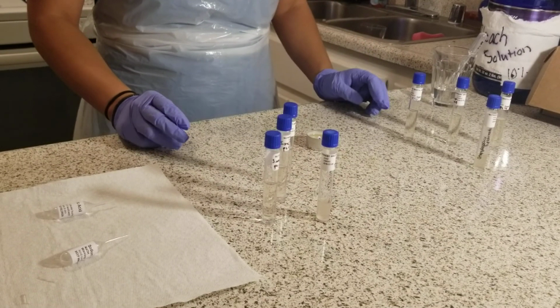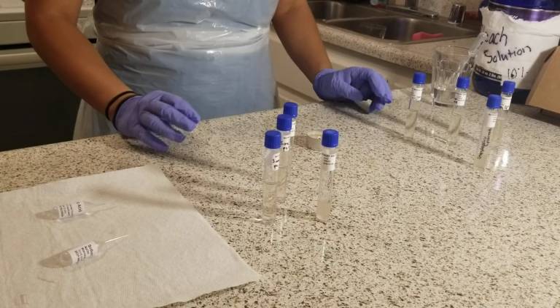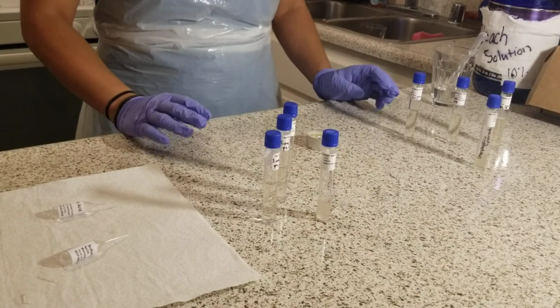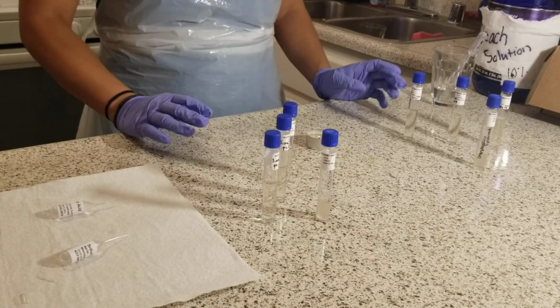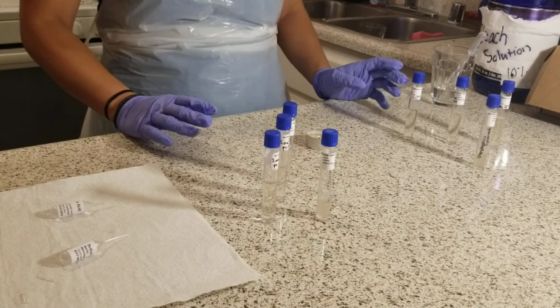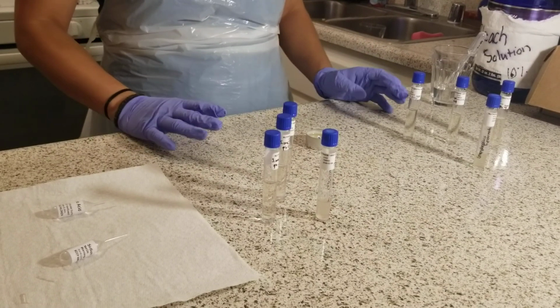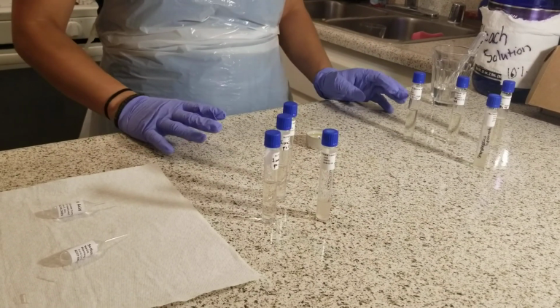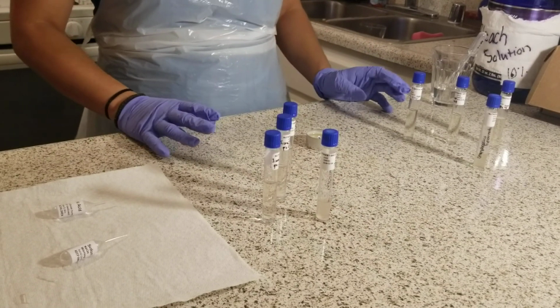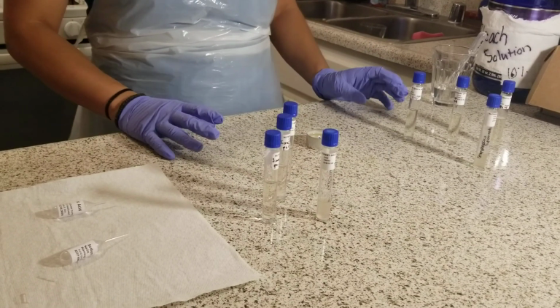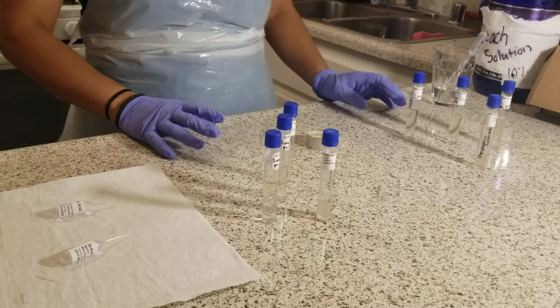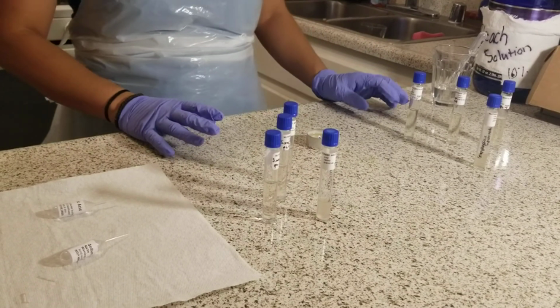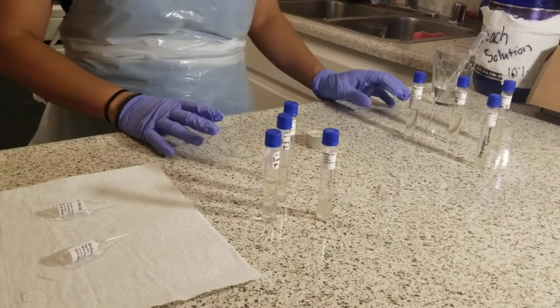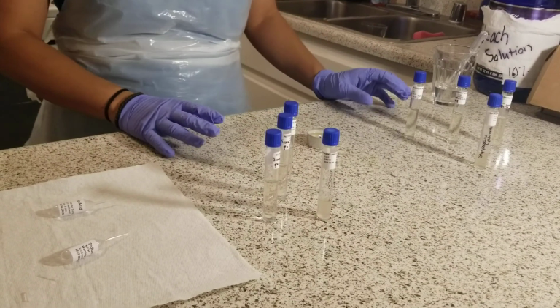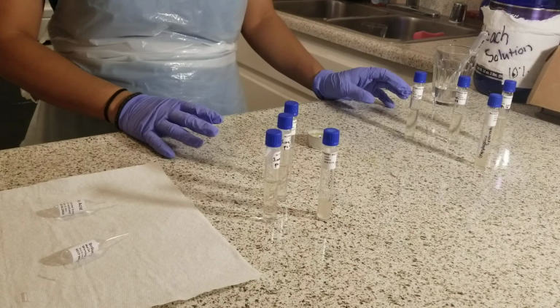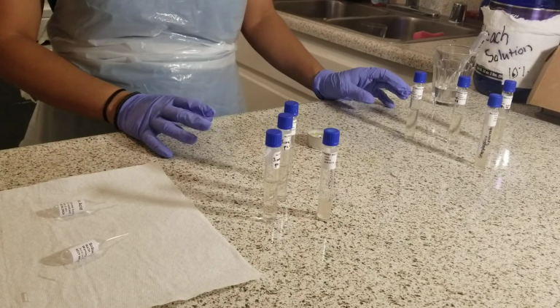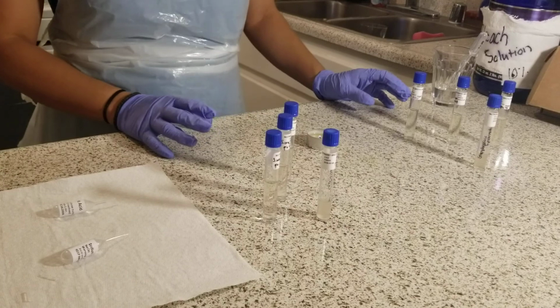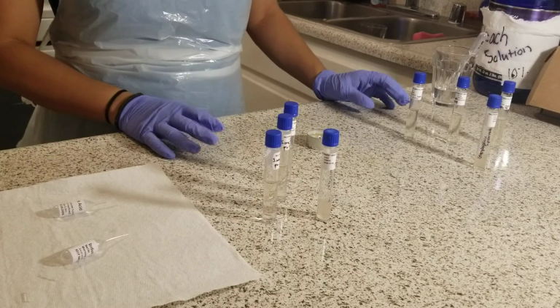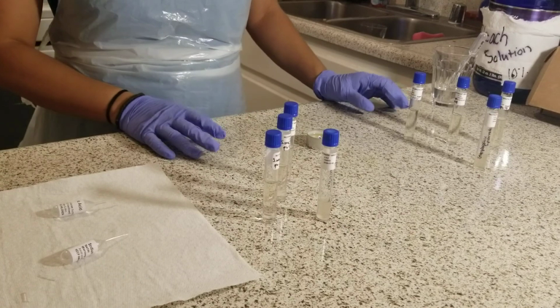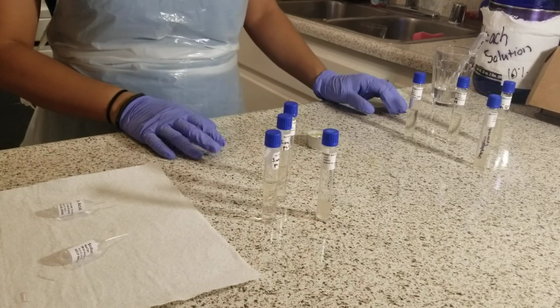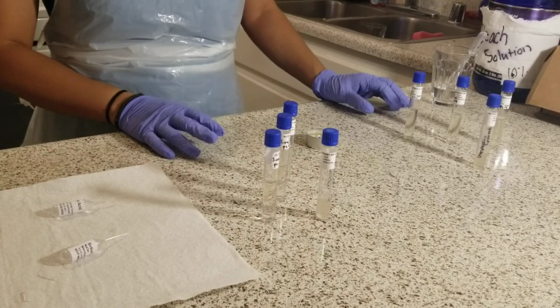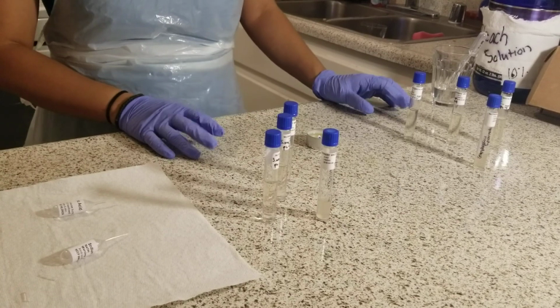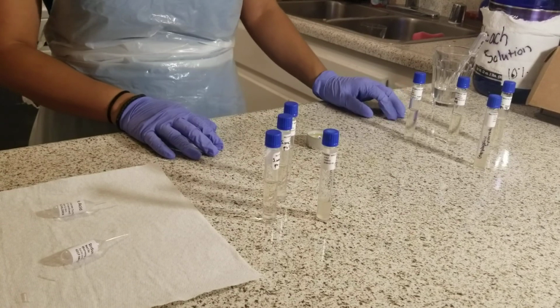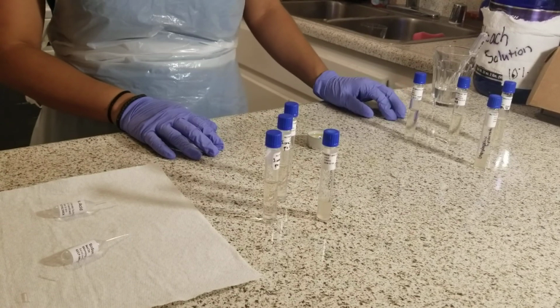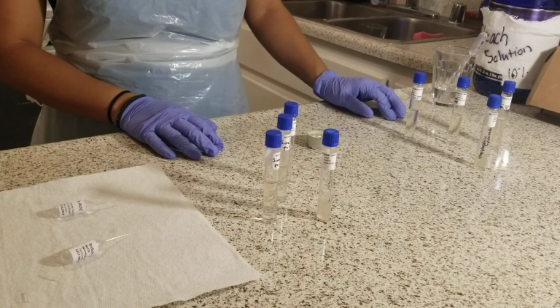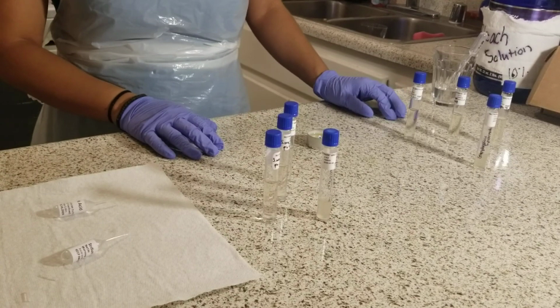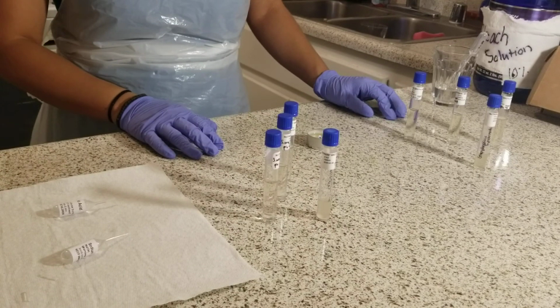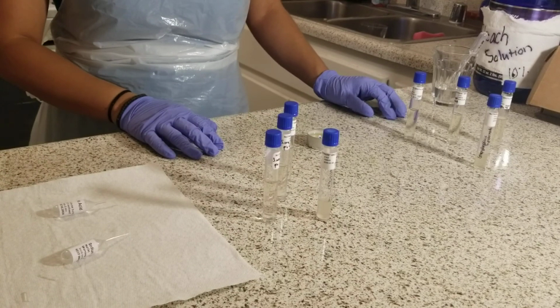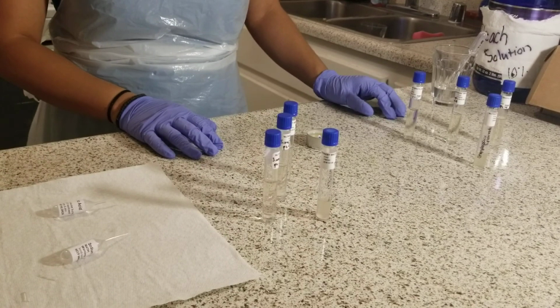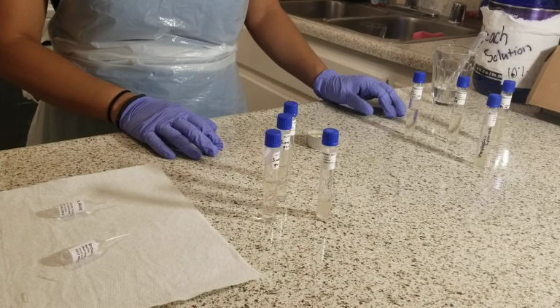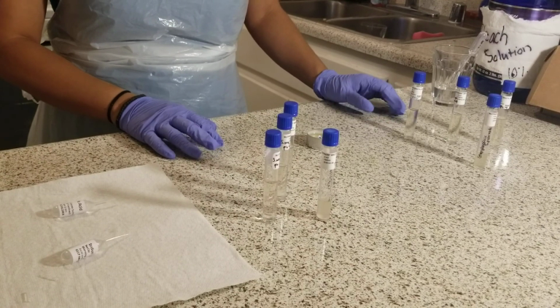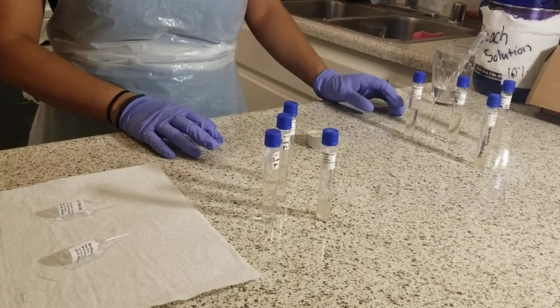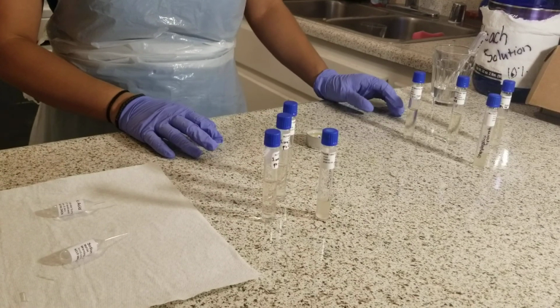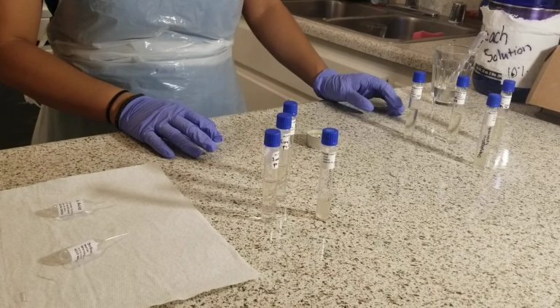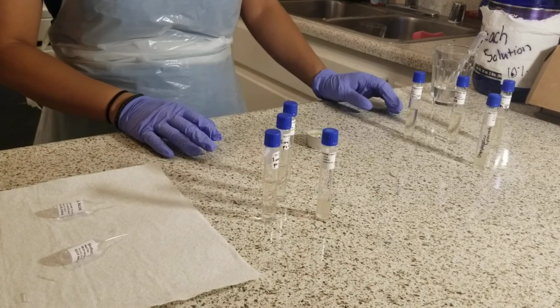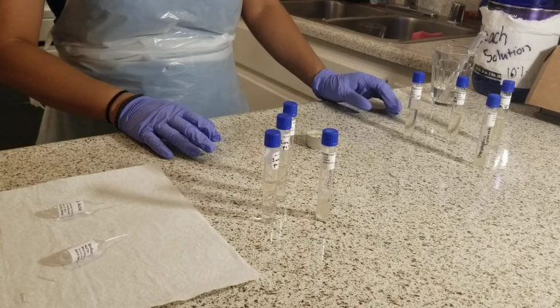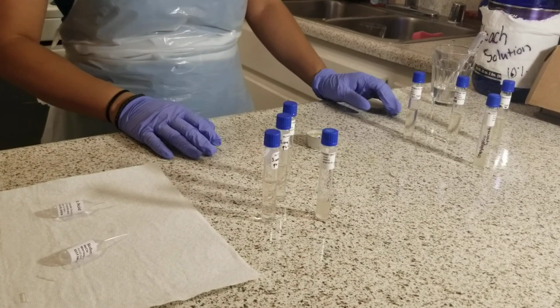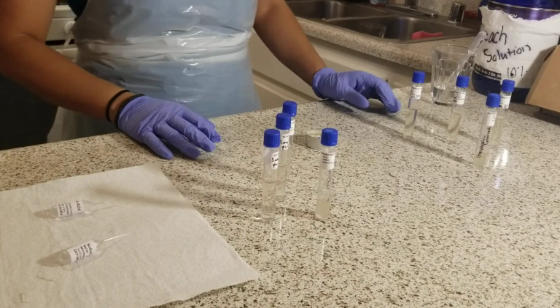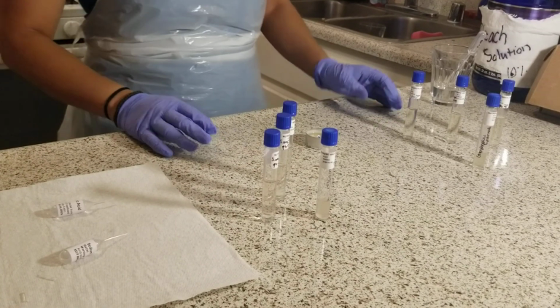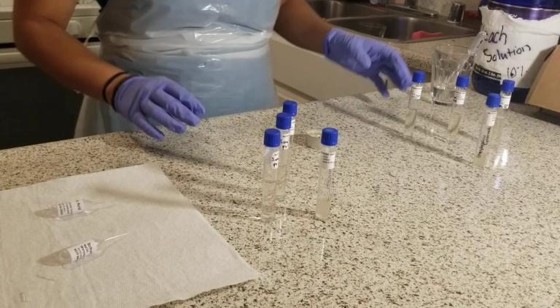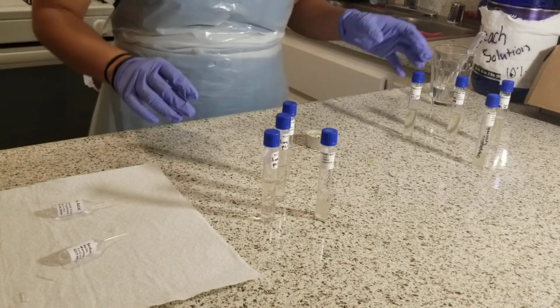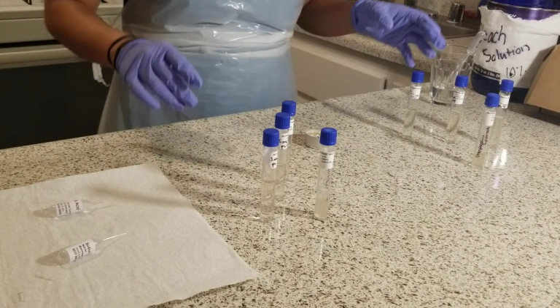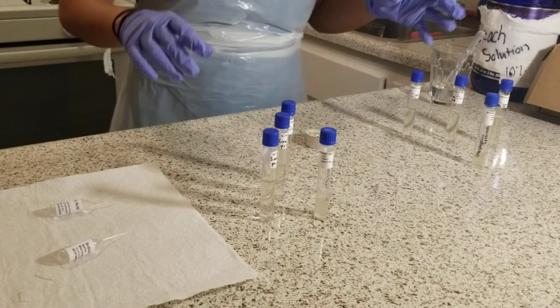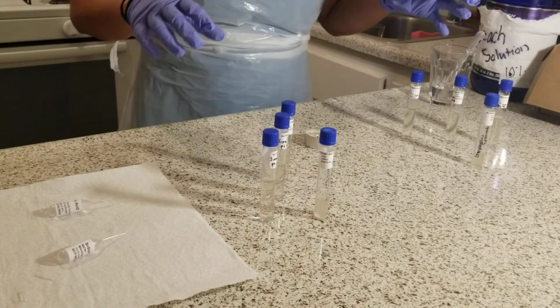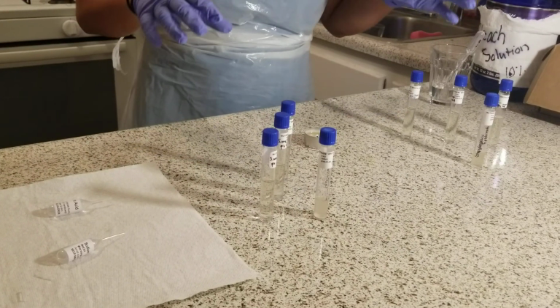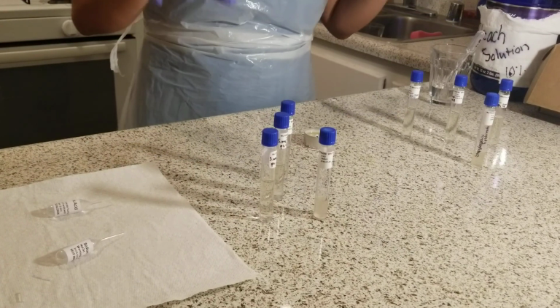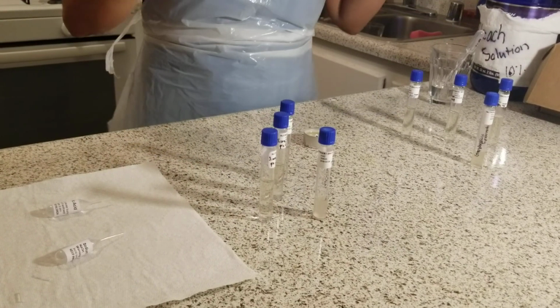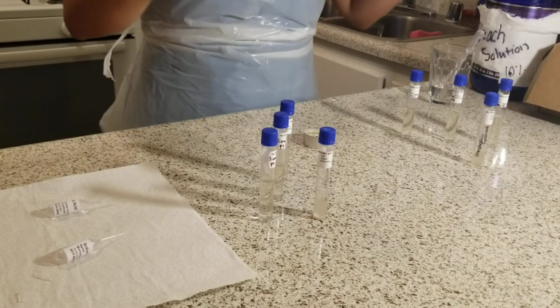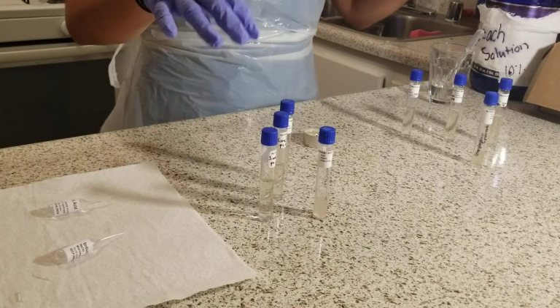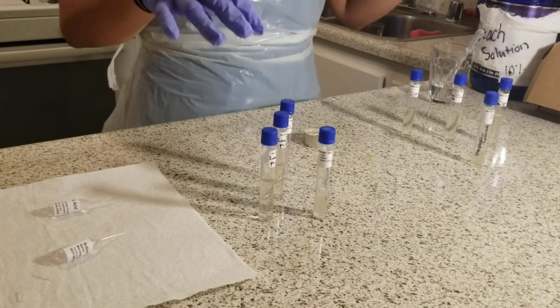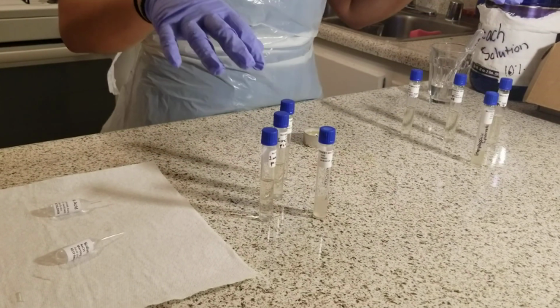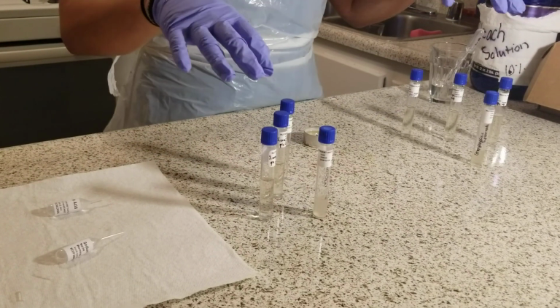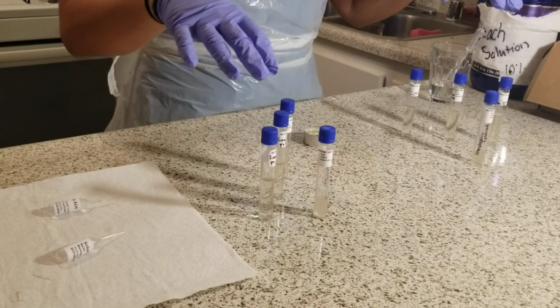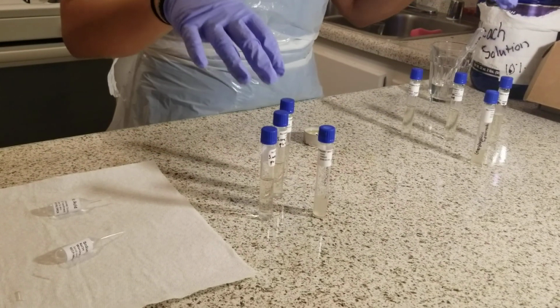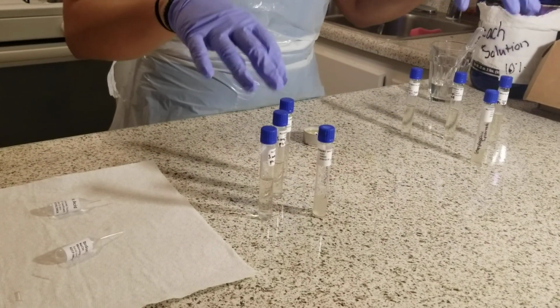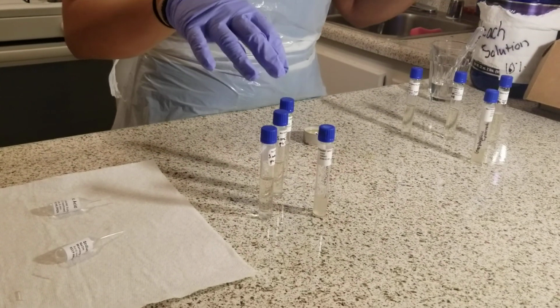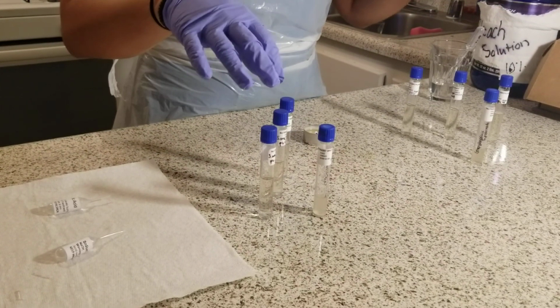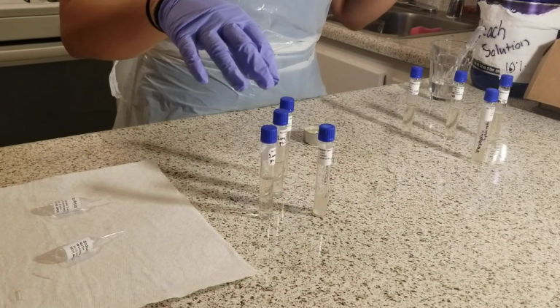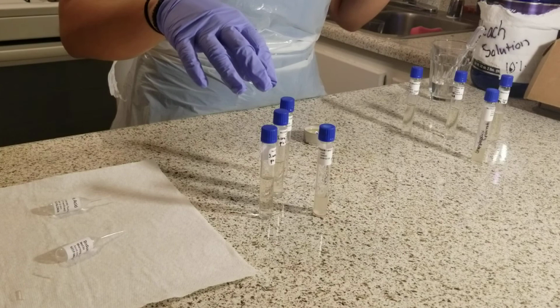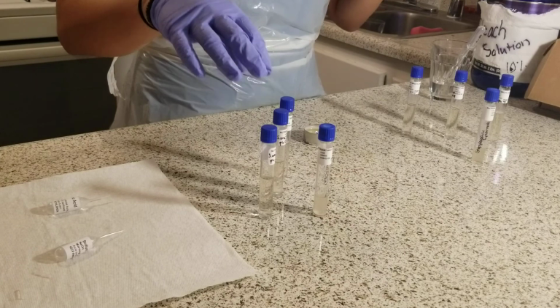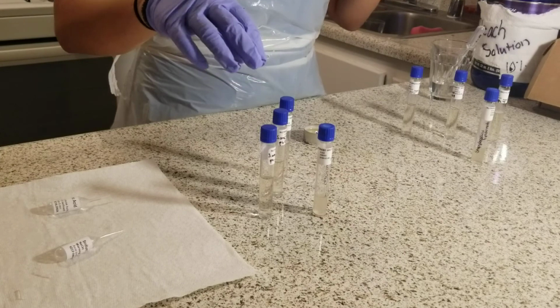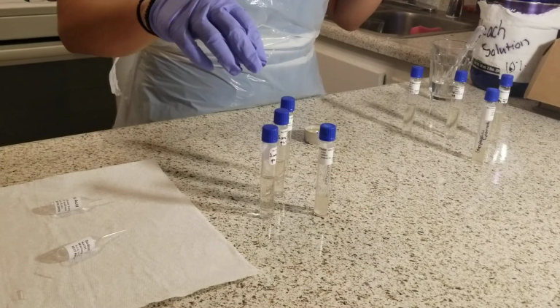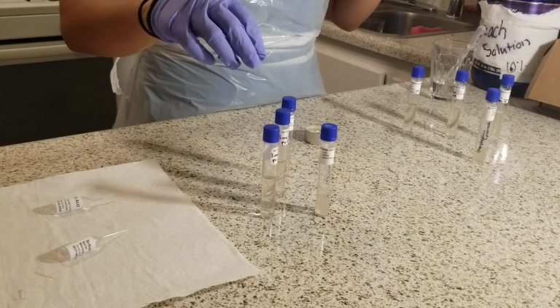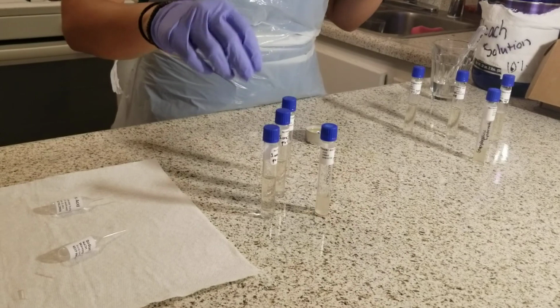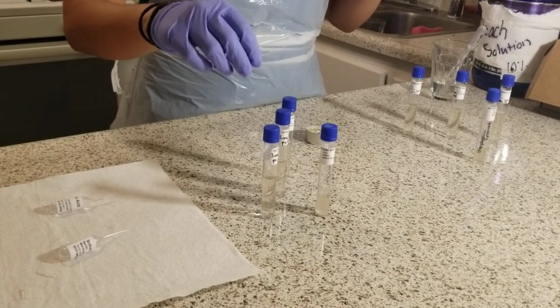I disinfected the work surface with 10% bleach solution. As you can see, I've labeled all of my tubes.